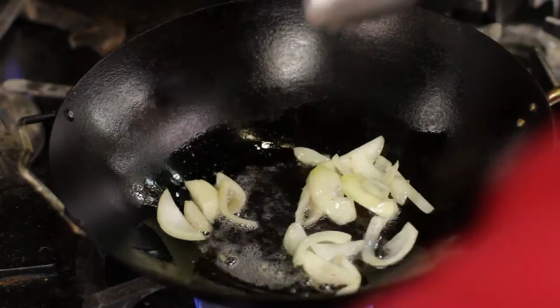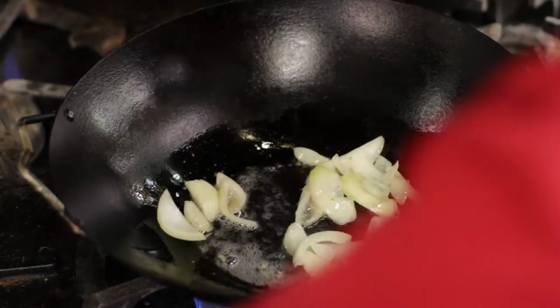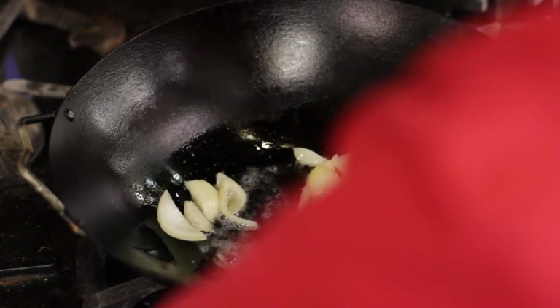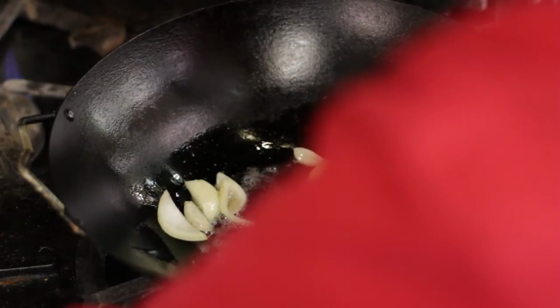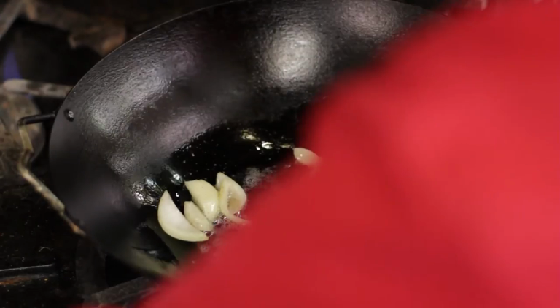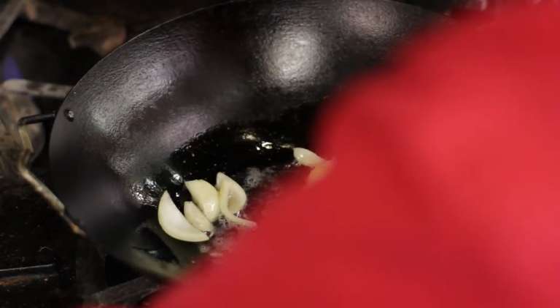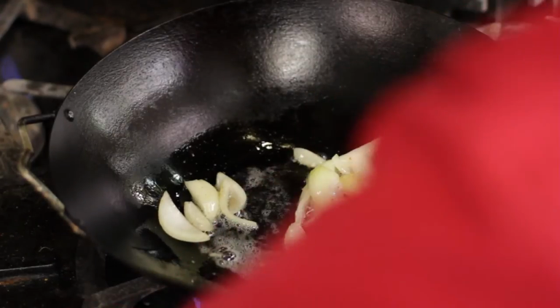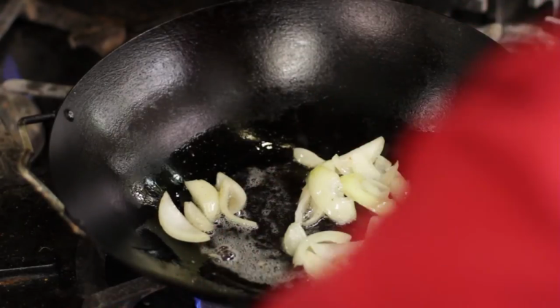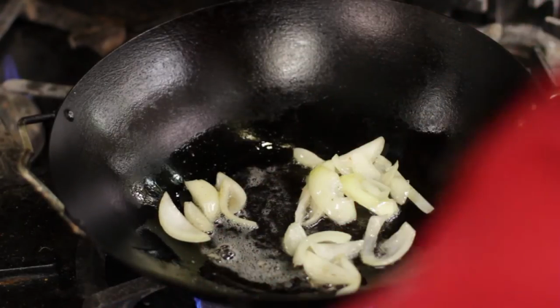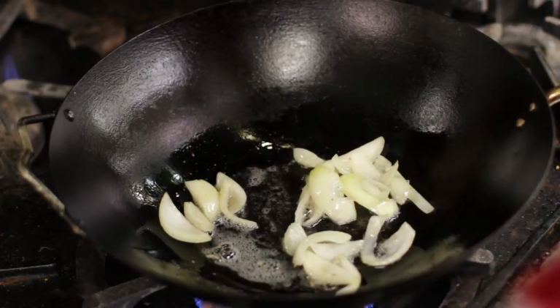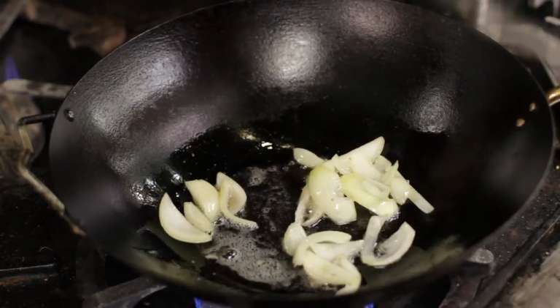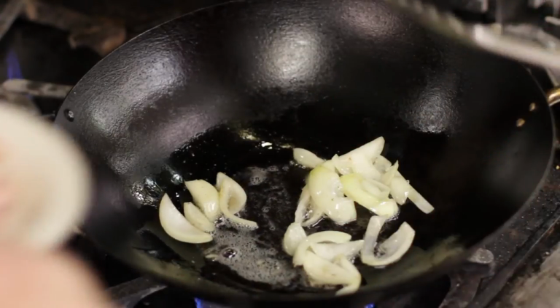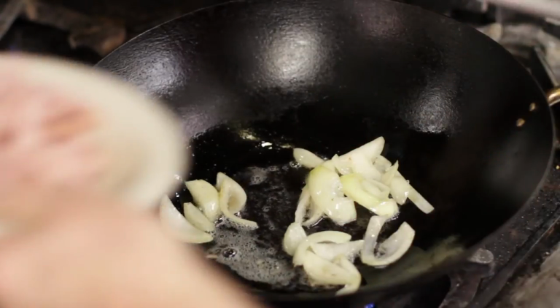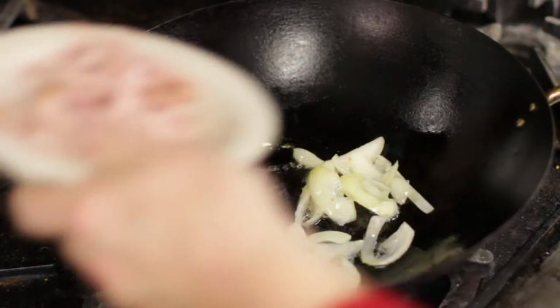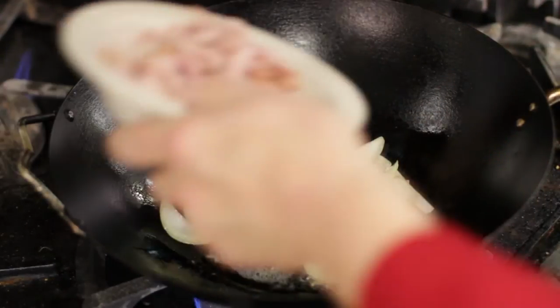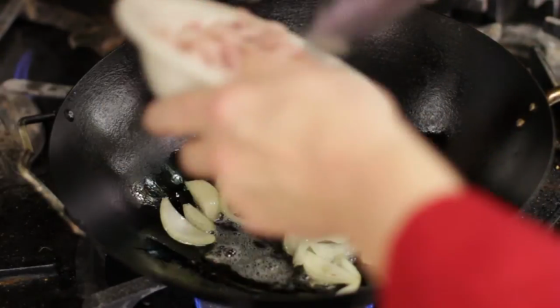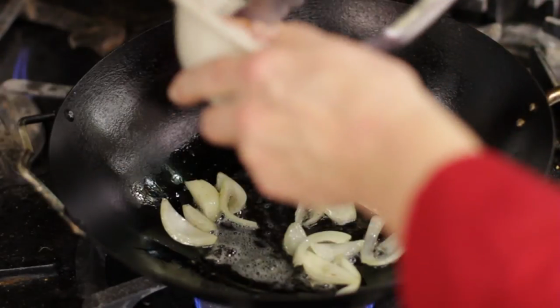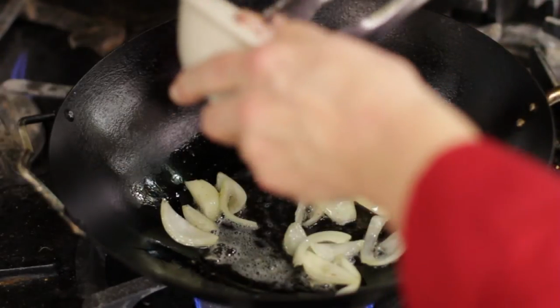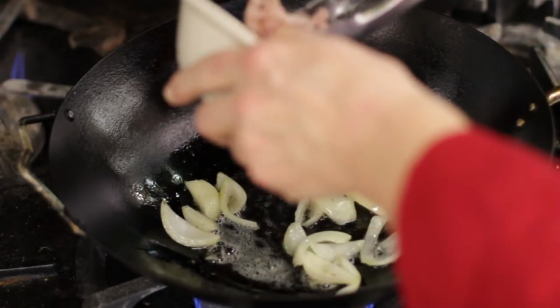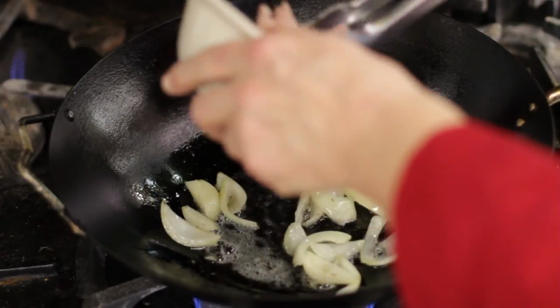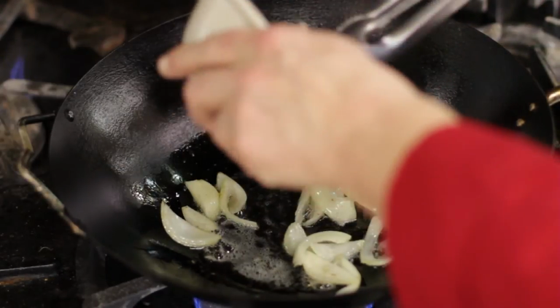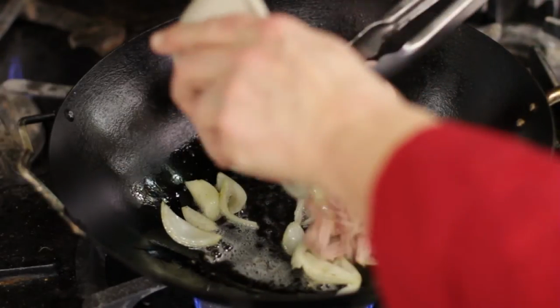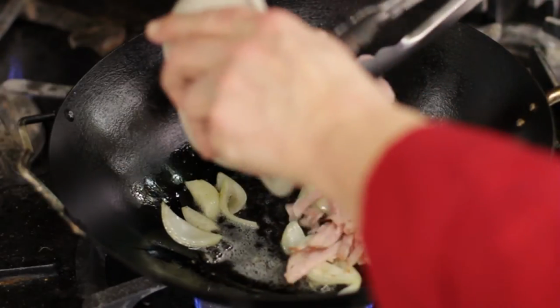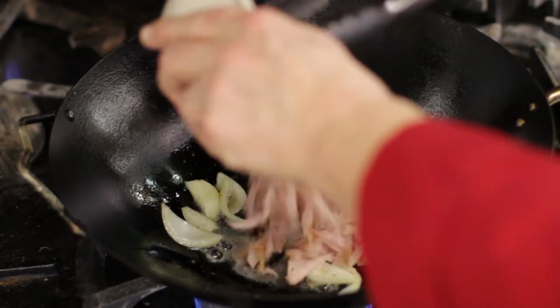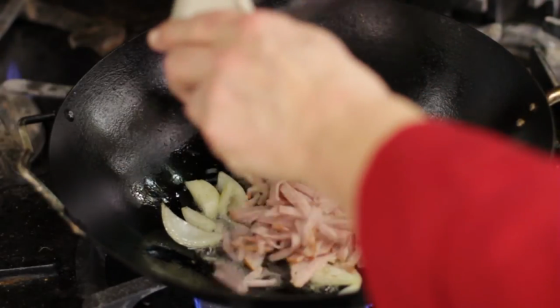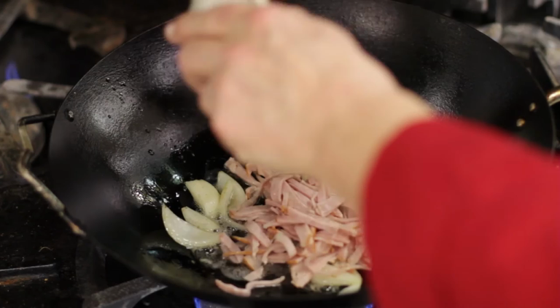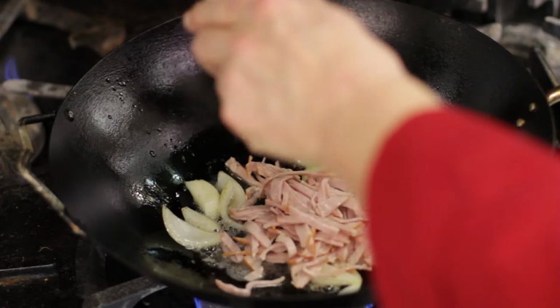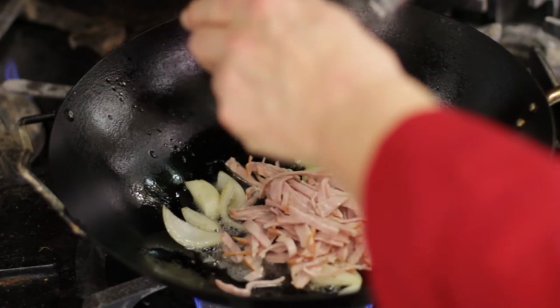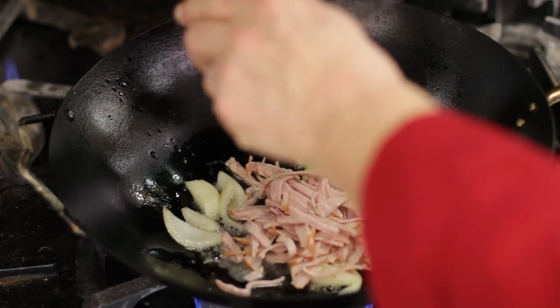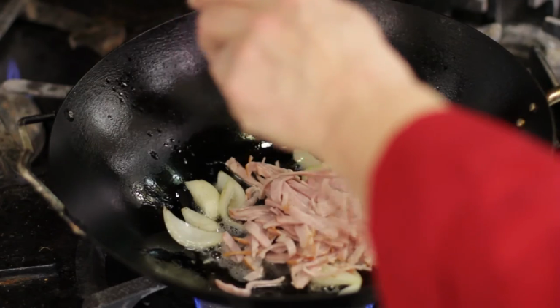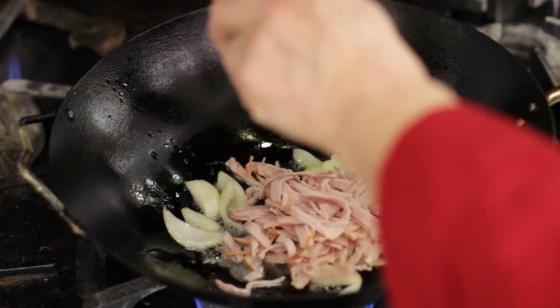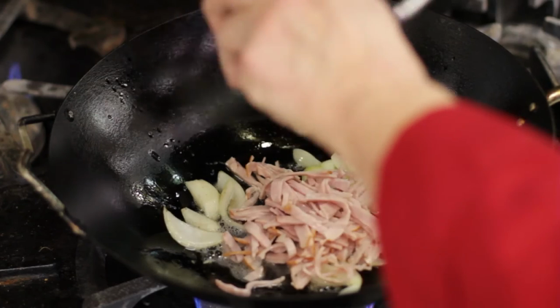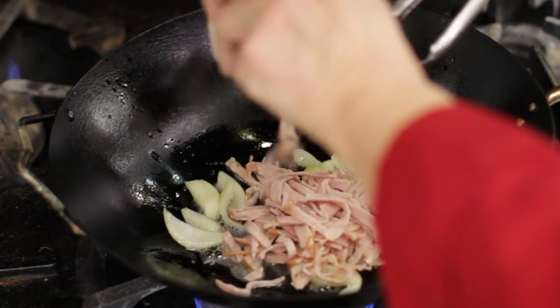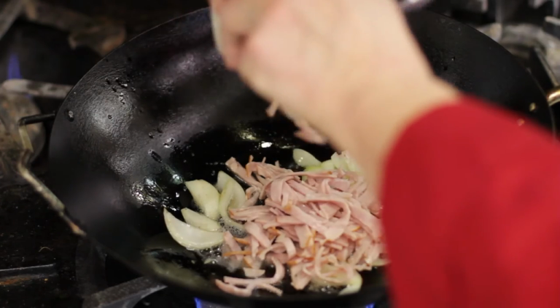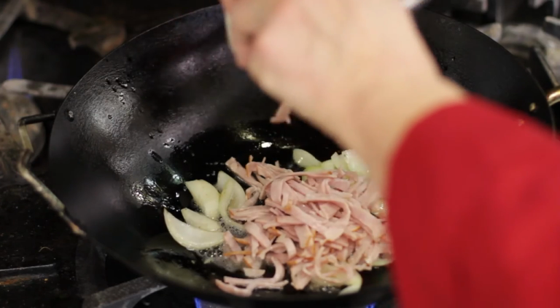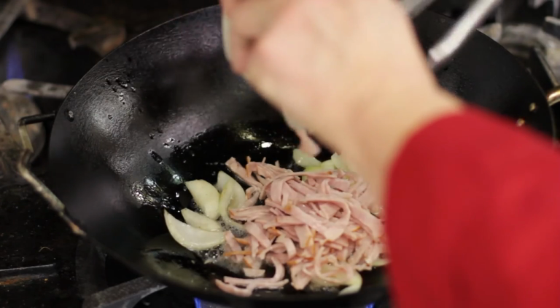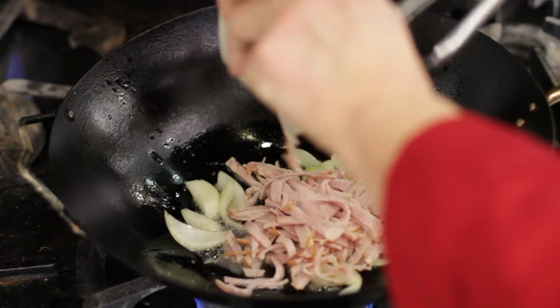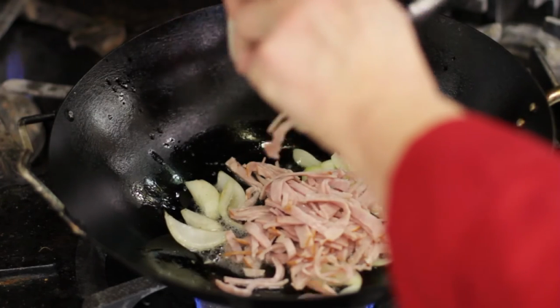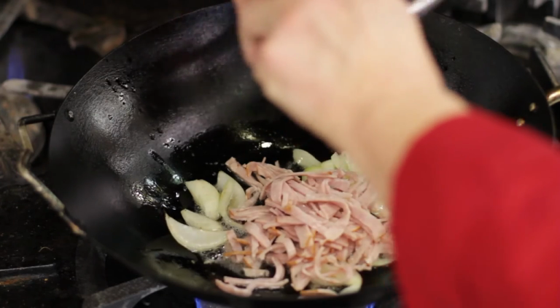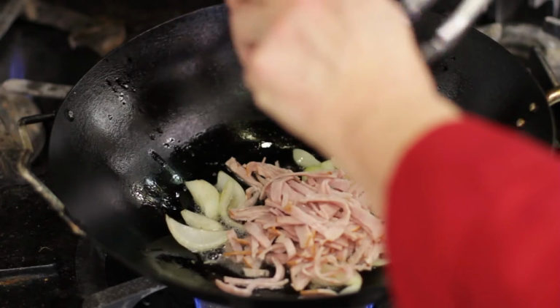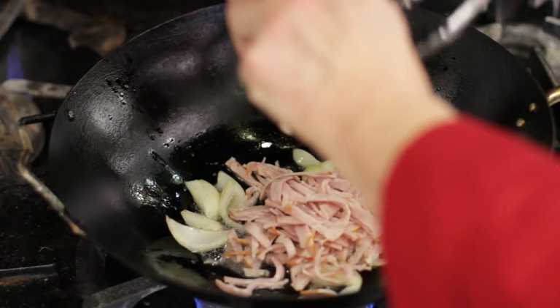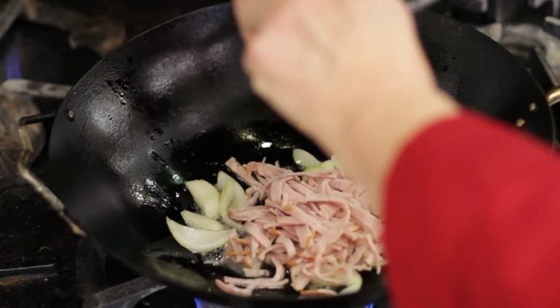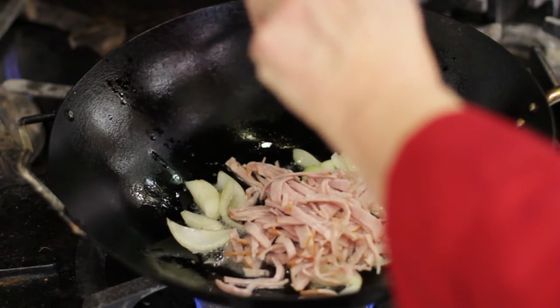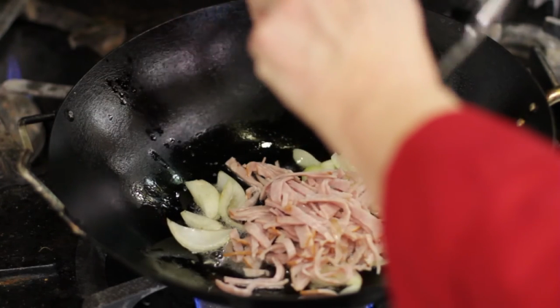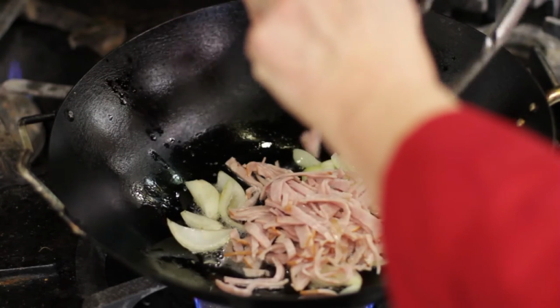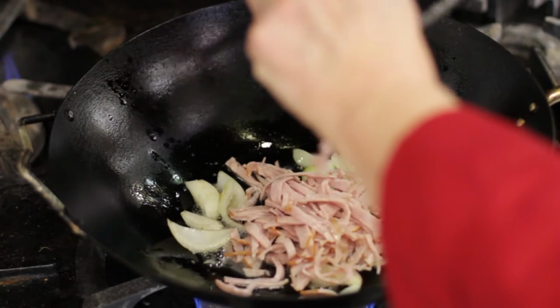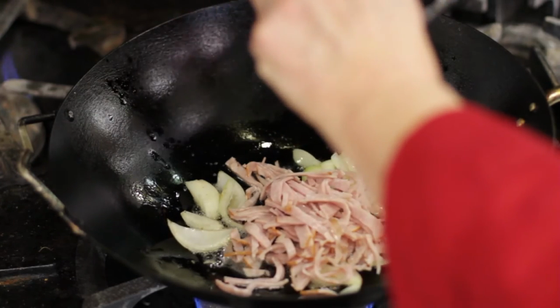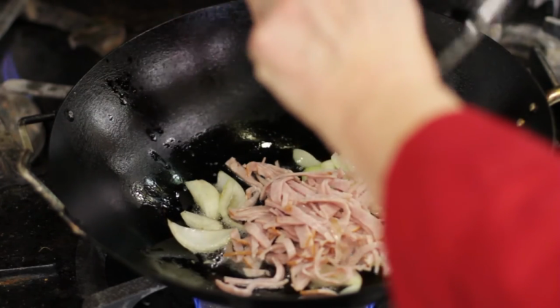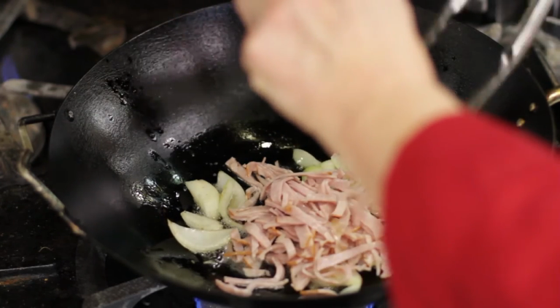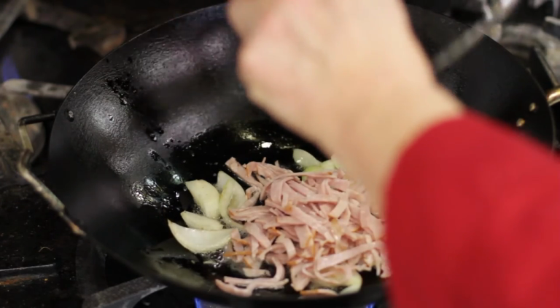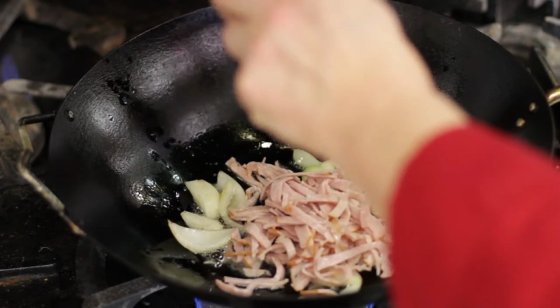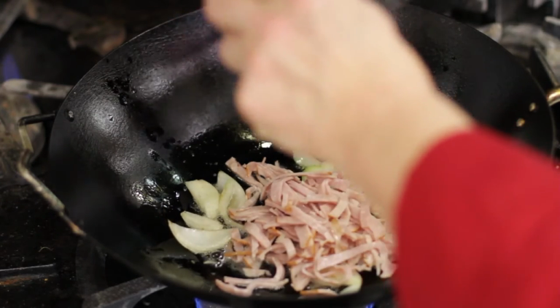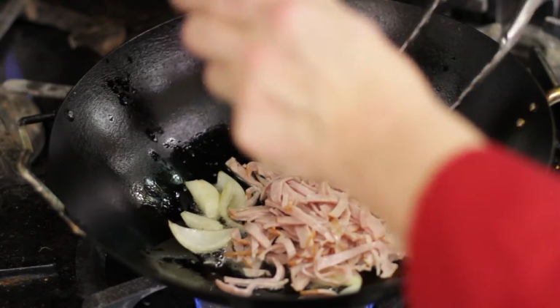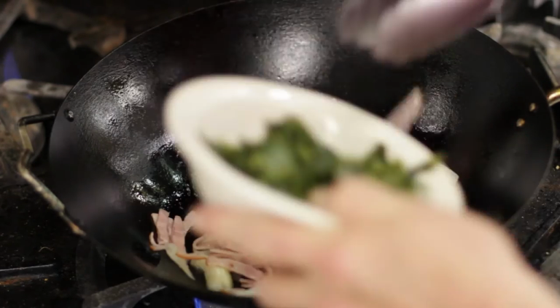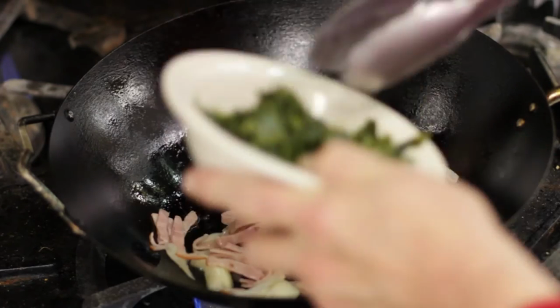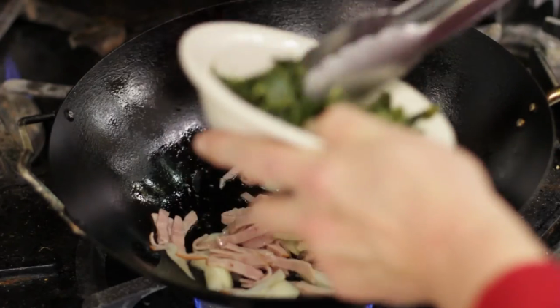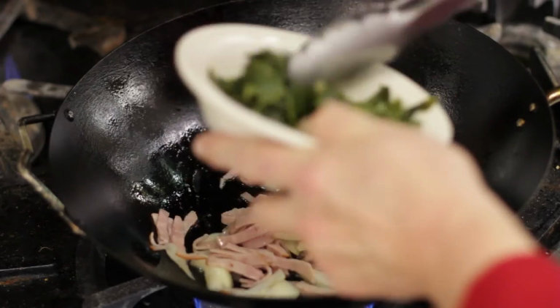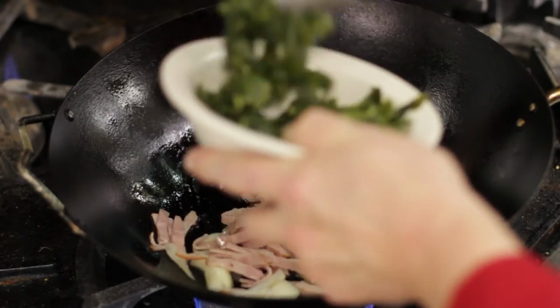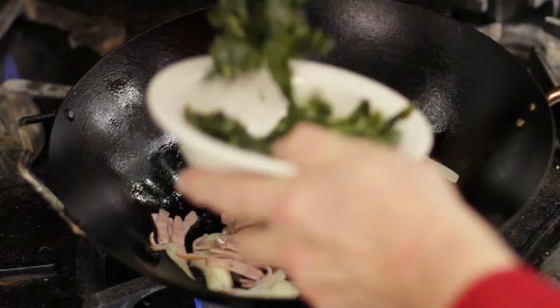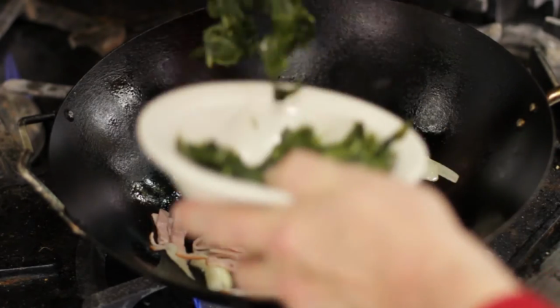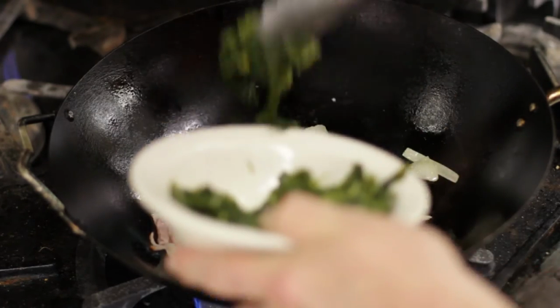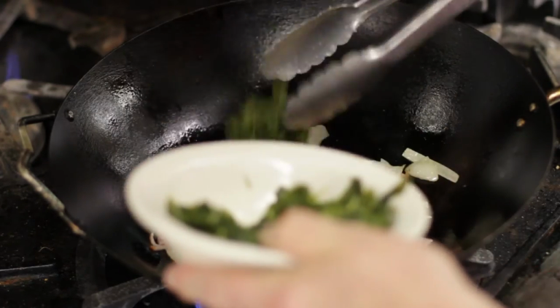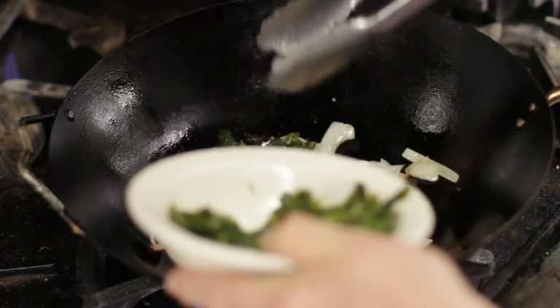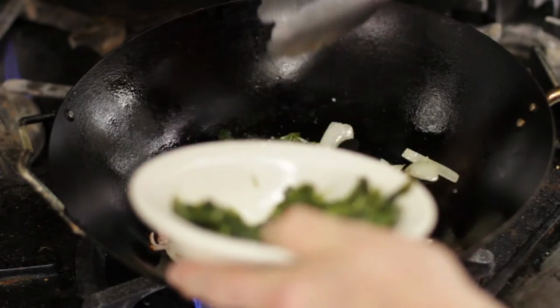The next thing to go in is the ham. It only needs to be heated through because it's already cooked. Then the collard greens.